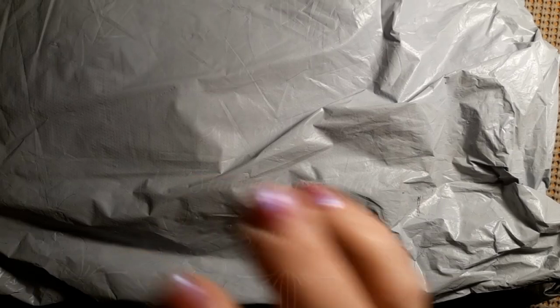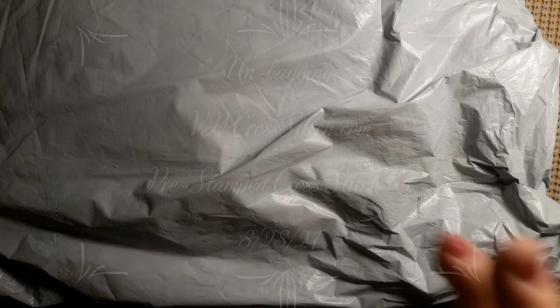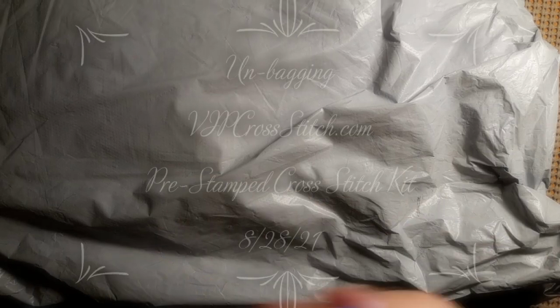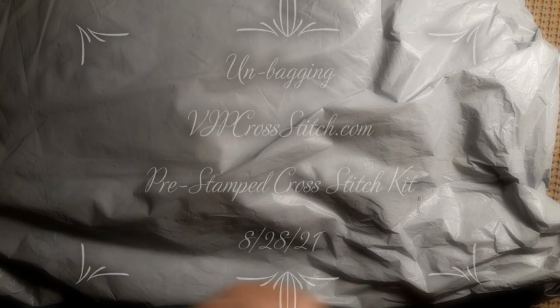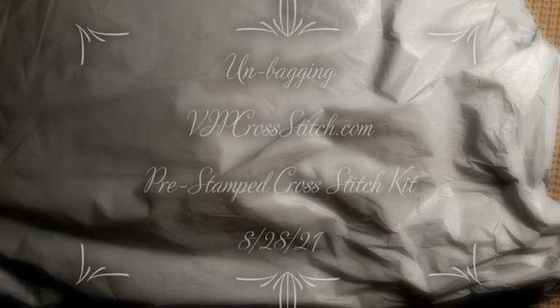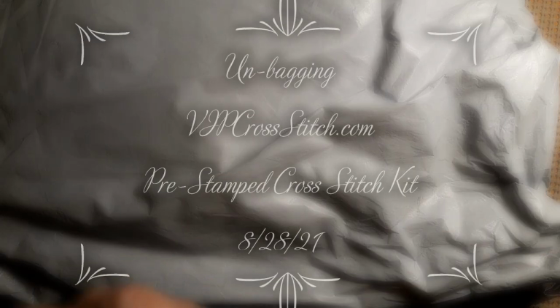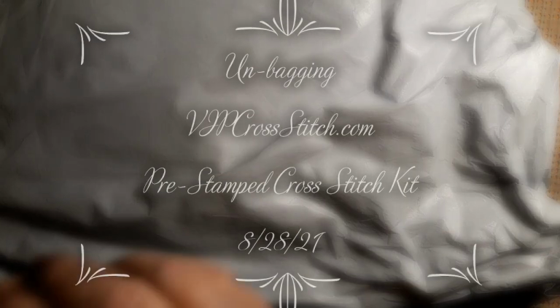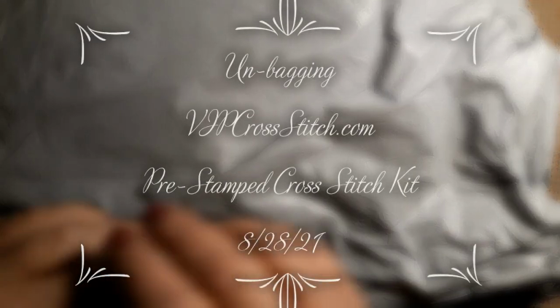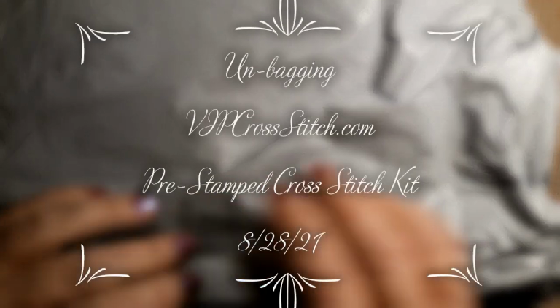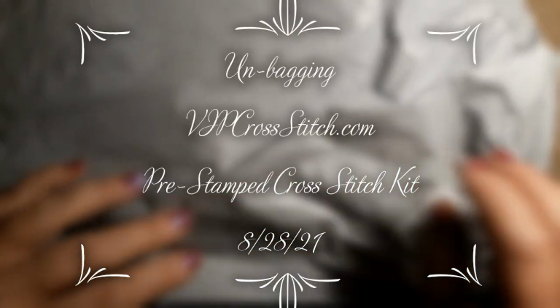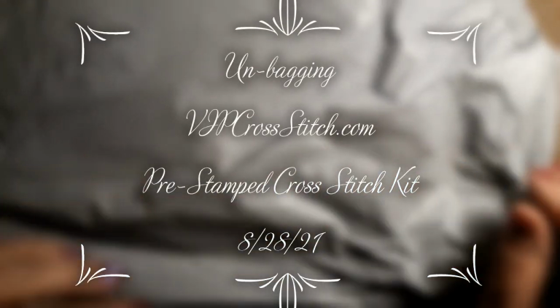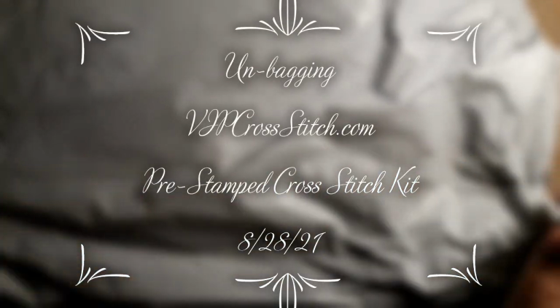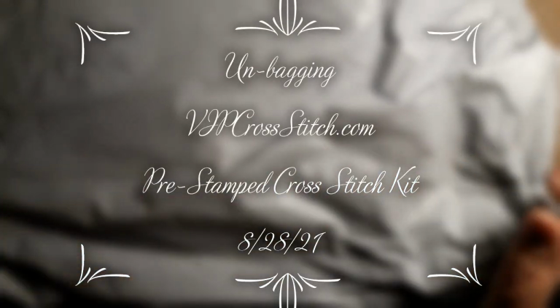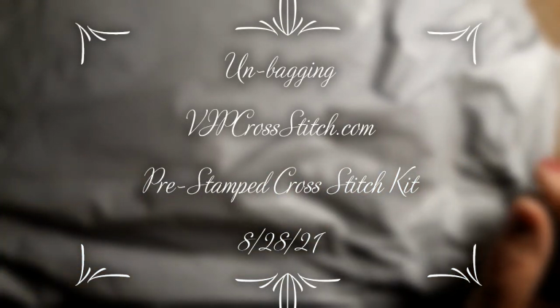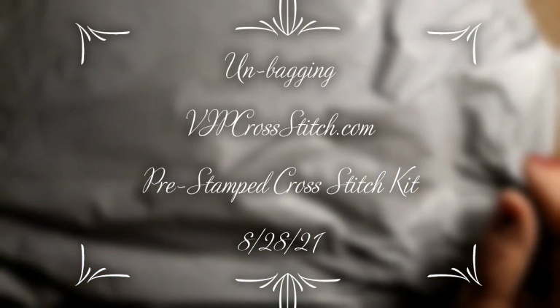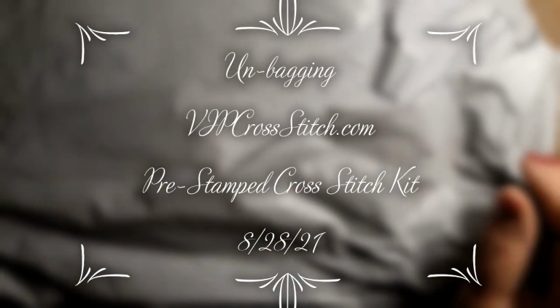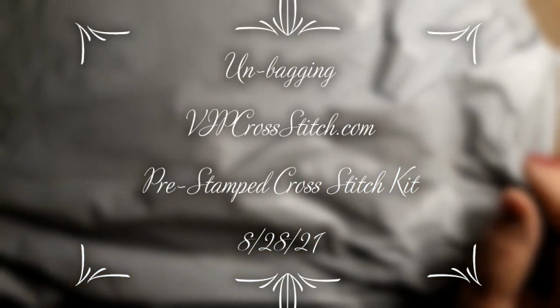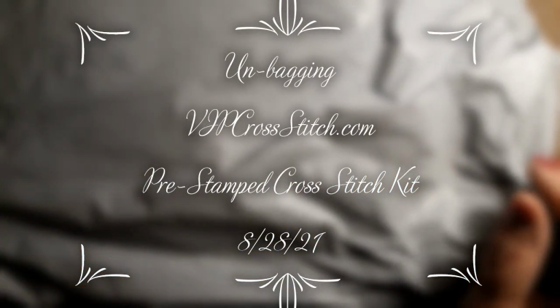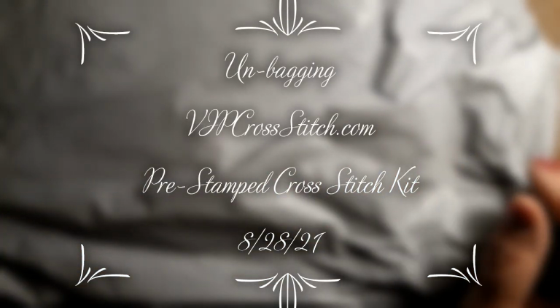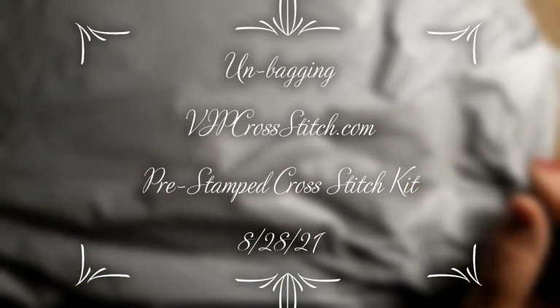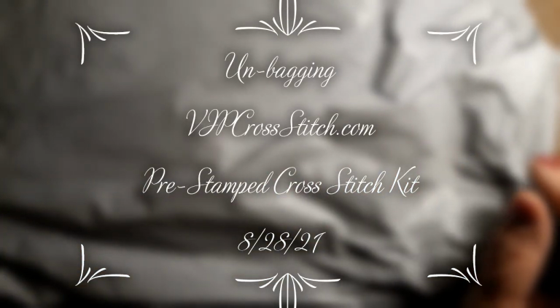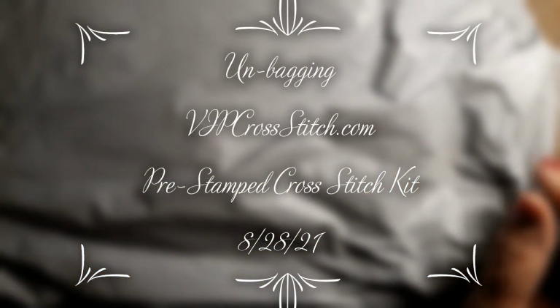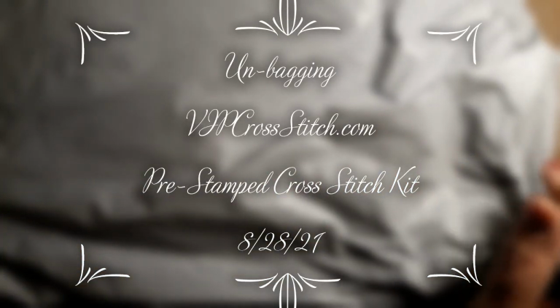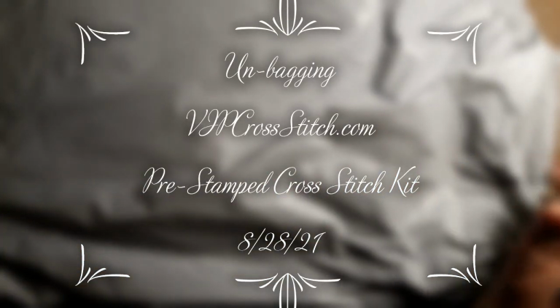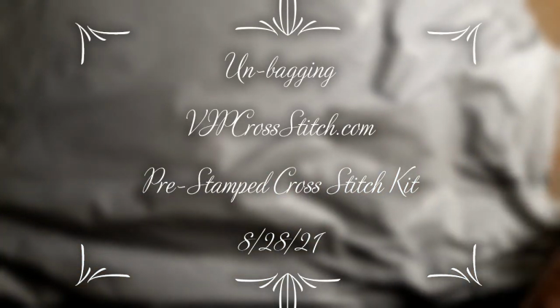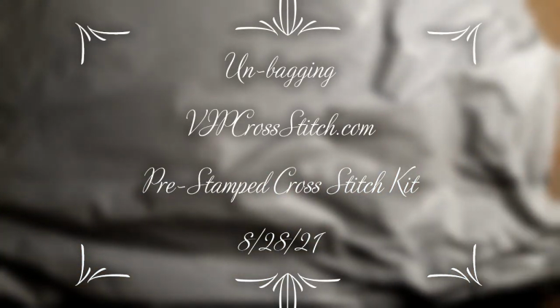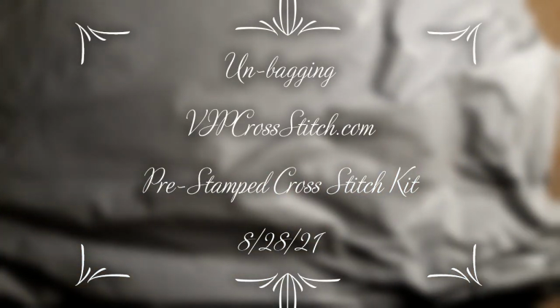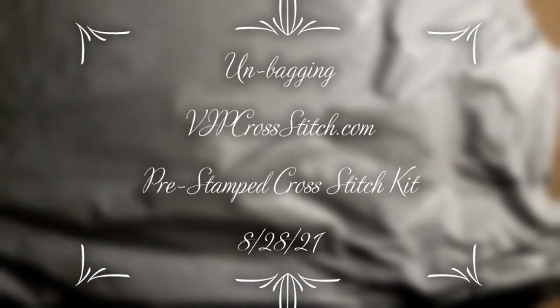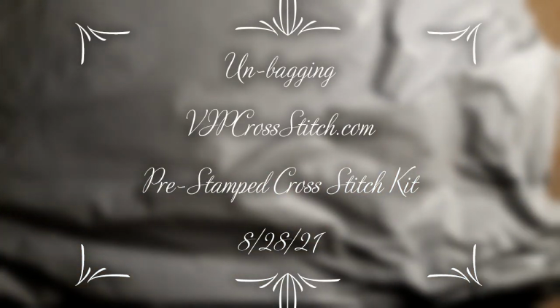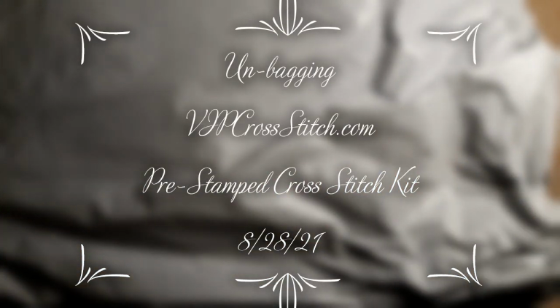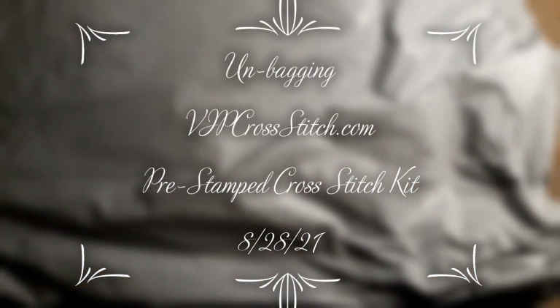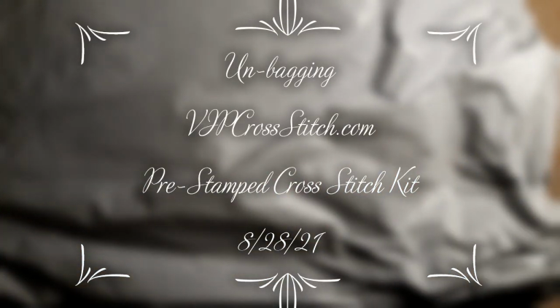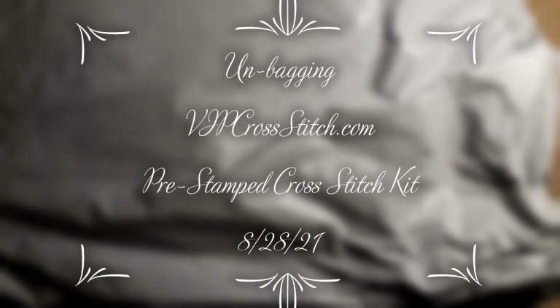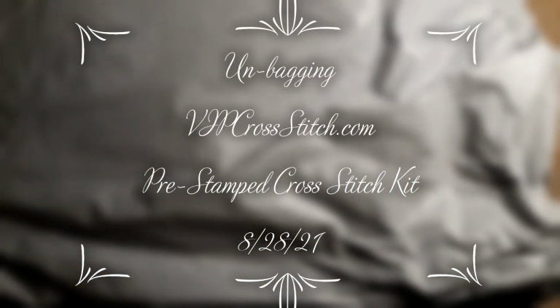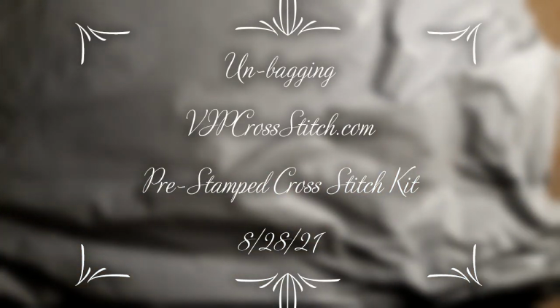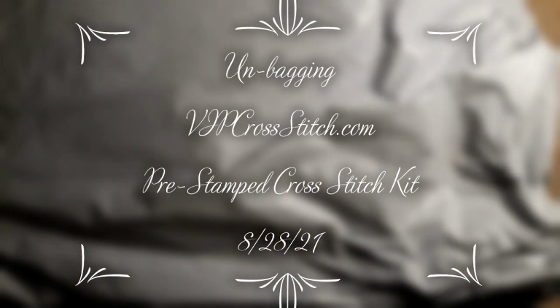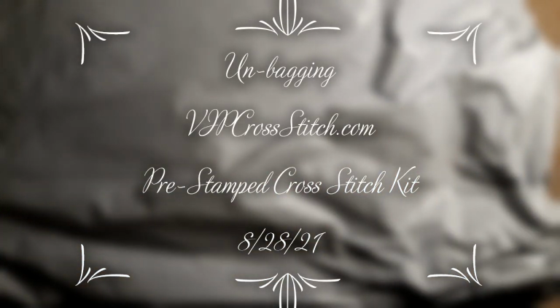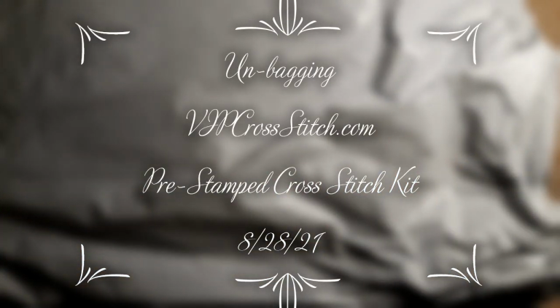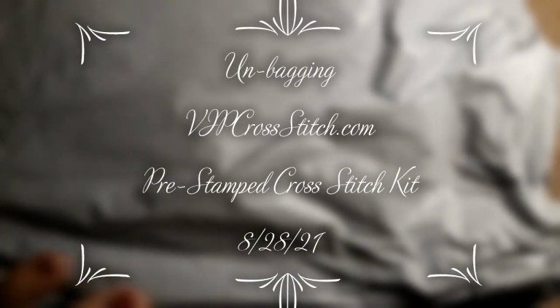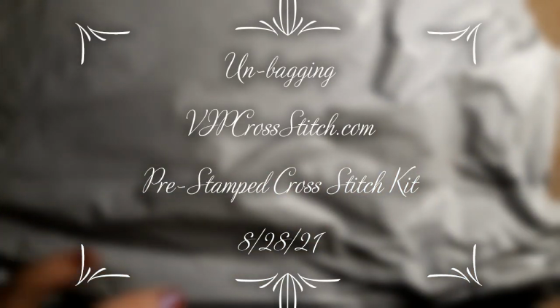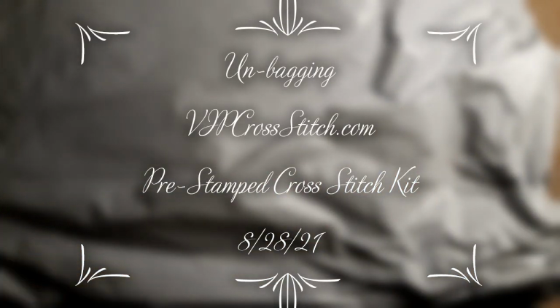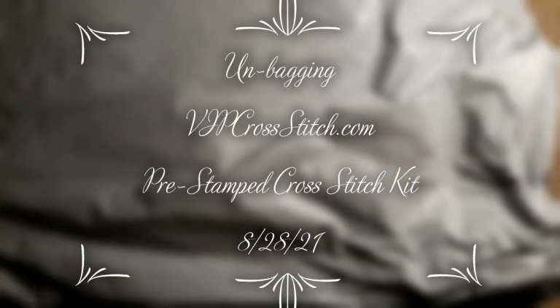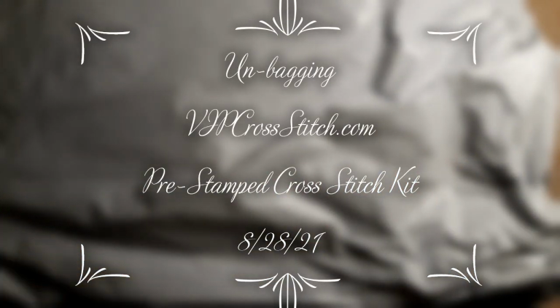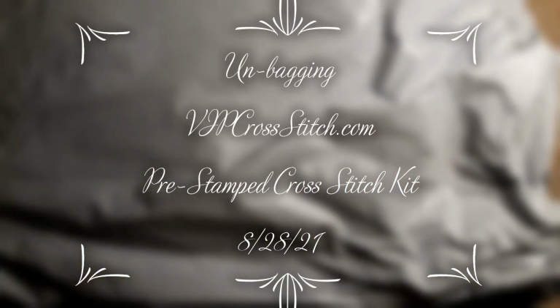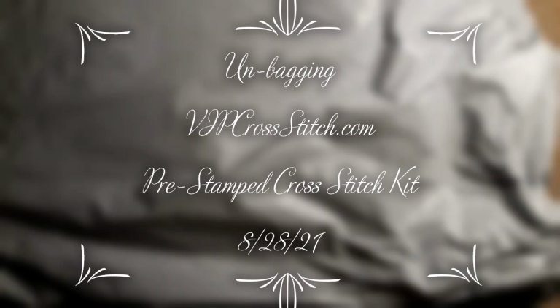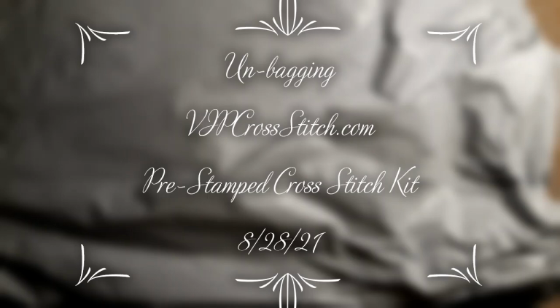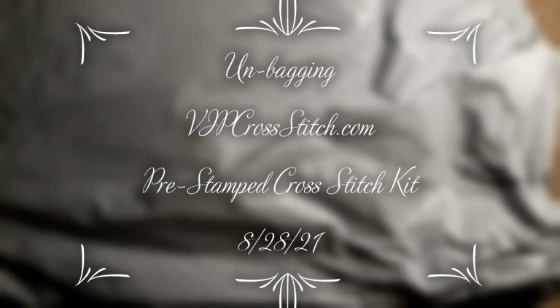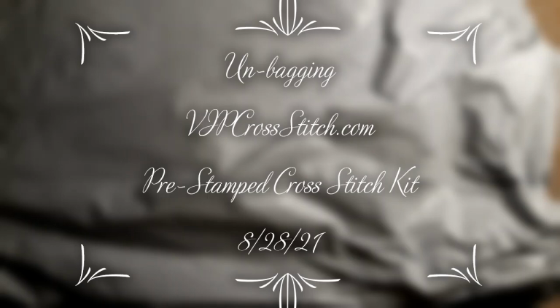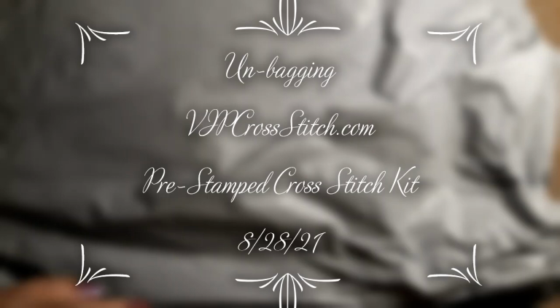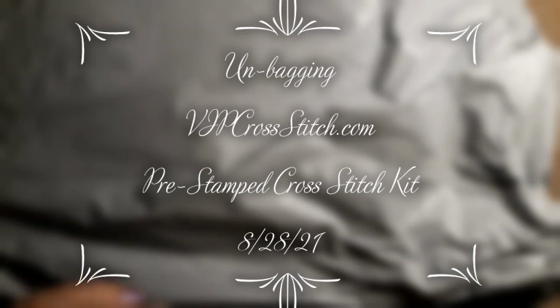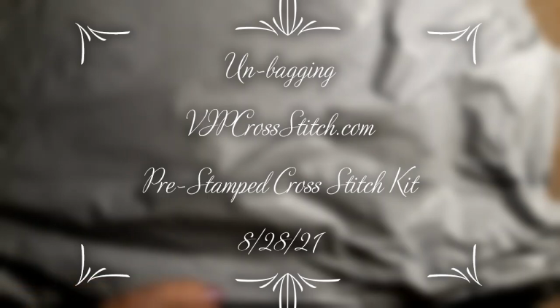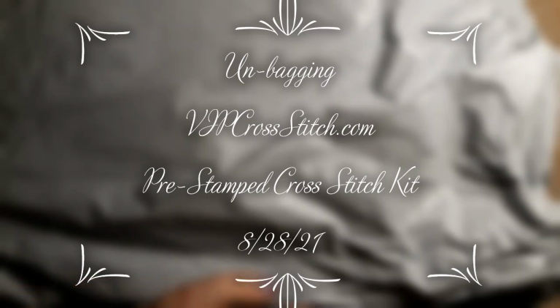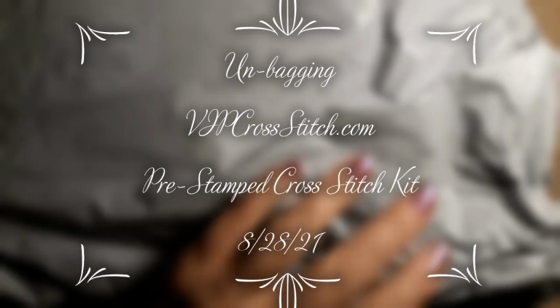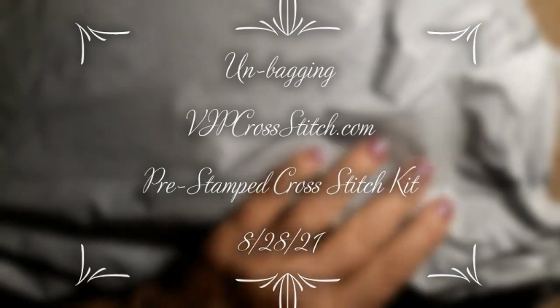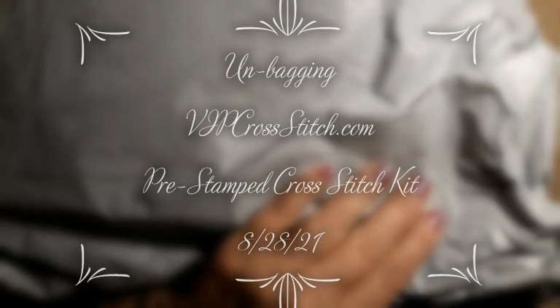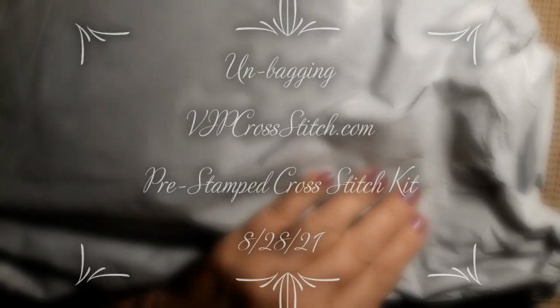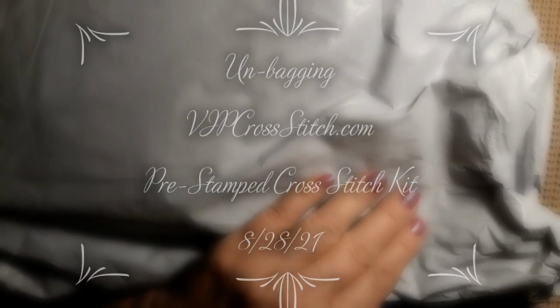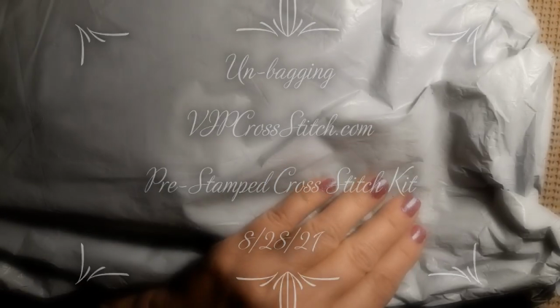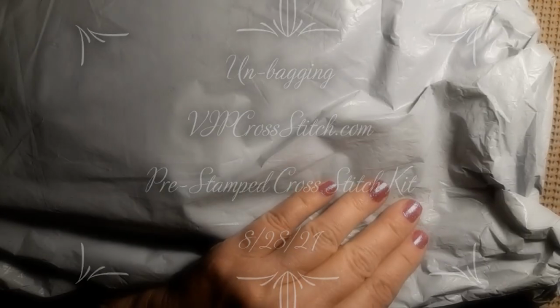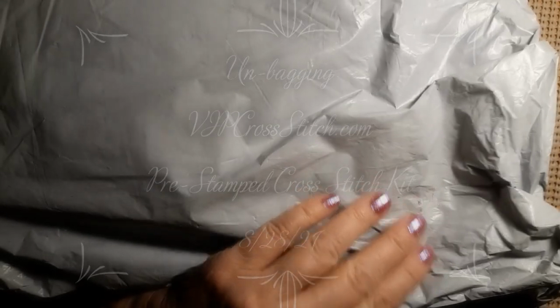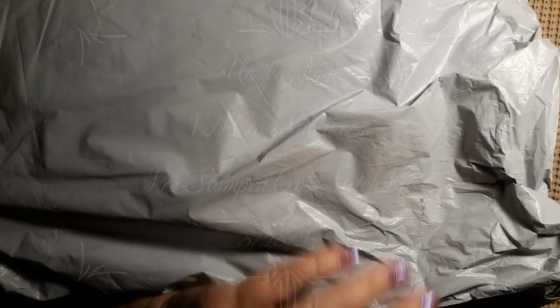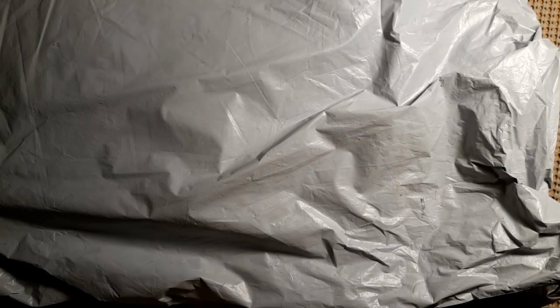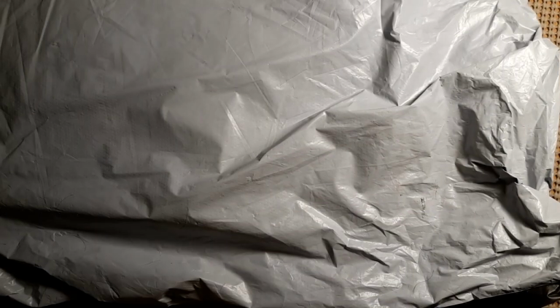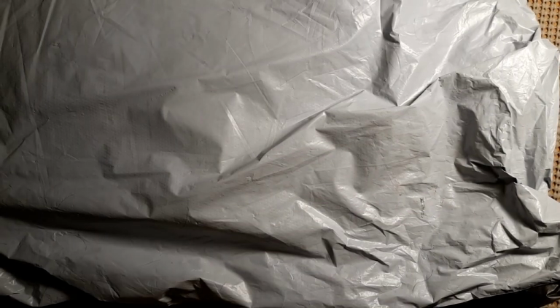Hello everyone and welcome back to my channel. This is Laura with Stitchin' with Laura. How's everybody doing? Hope everybody is having a great day.